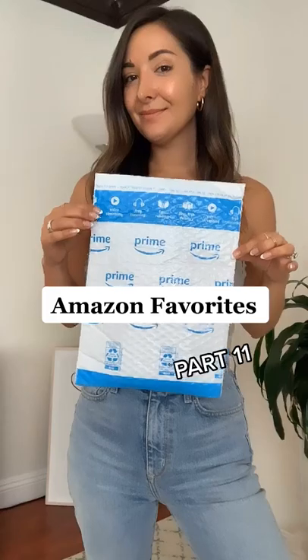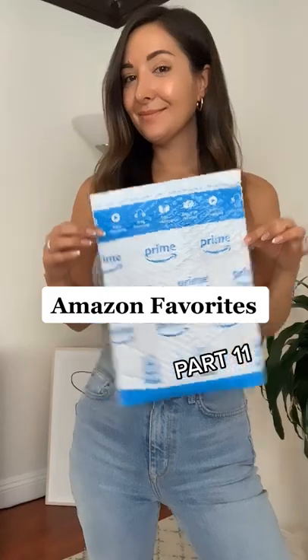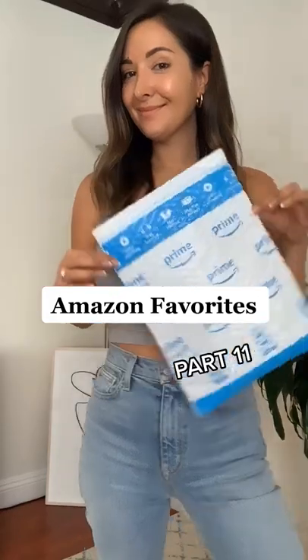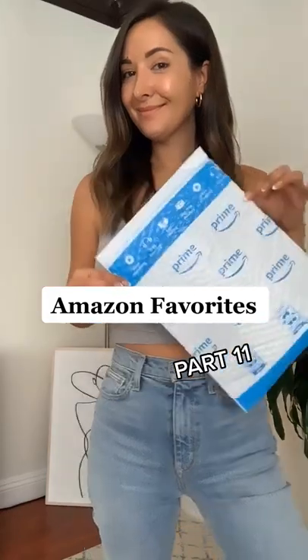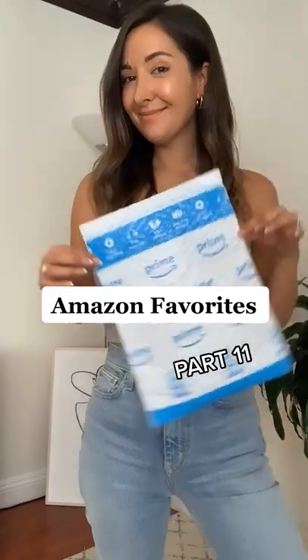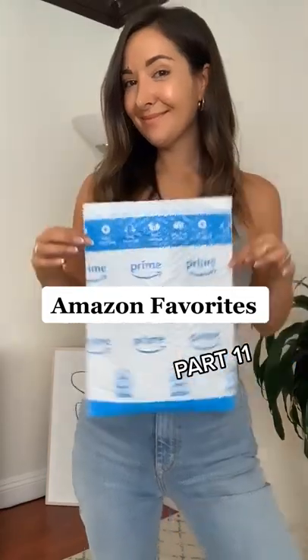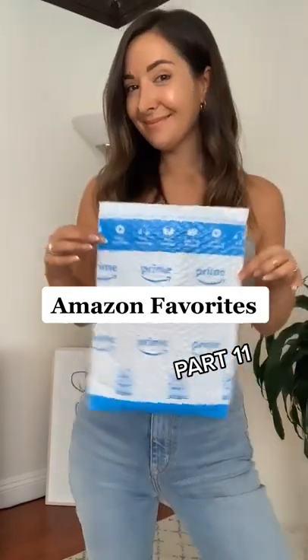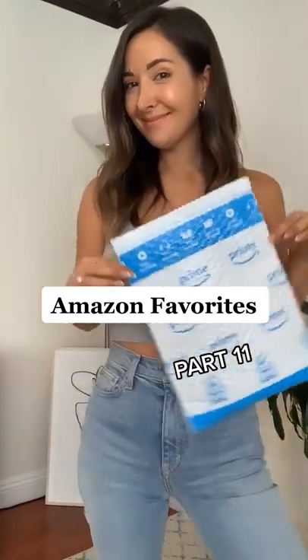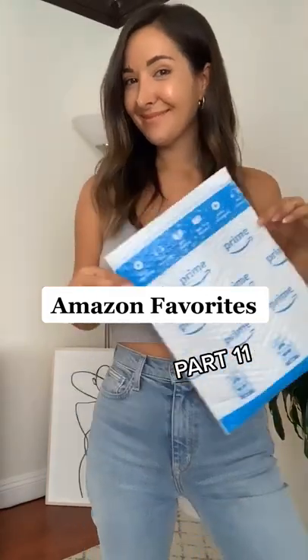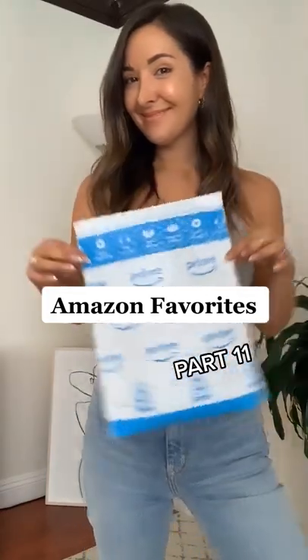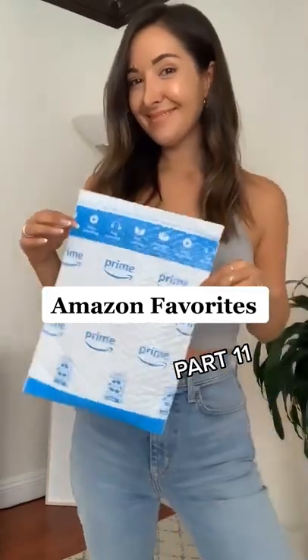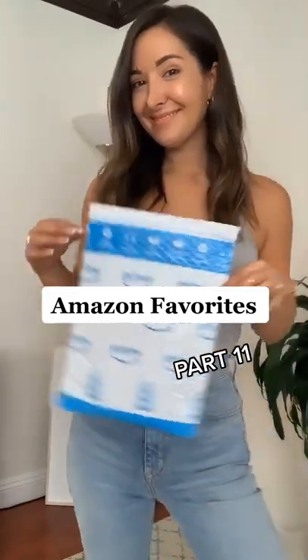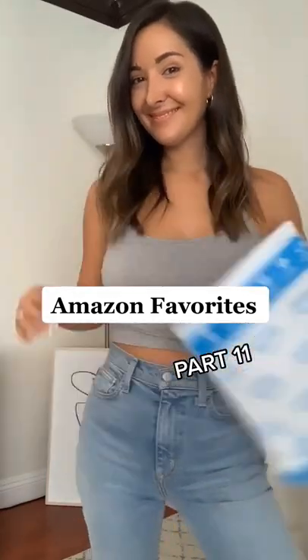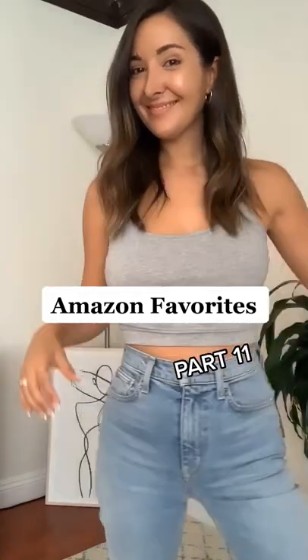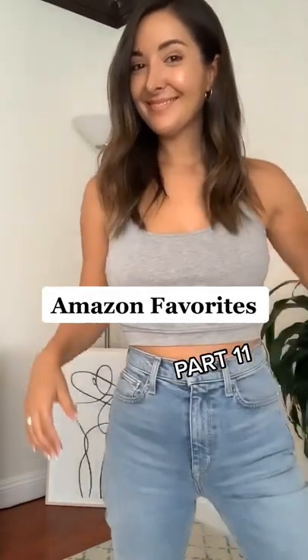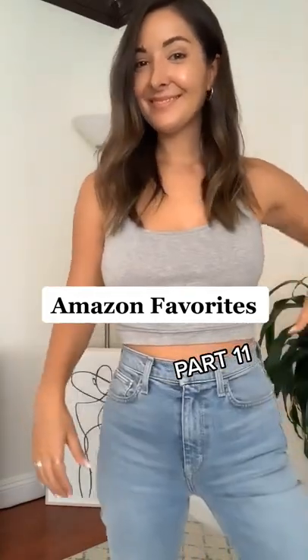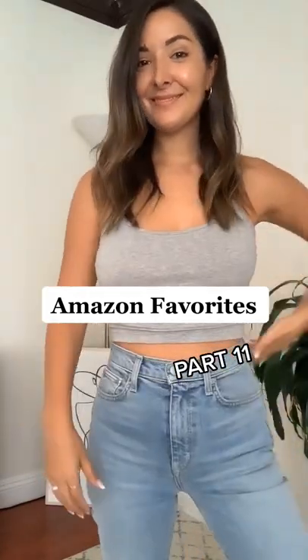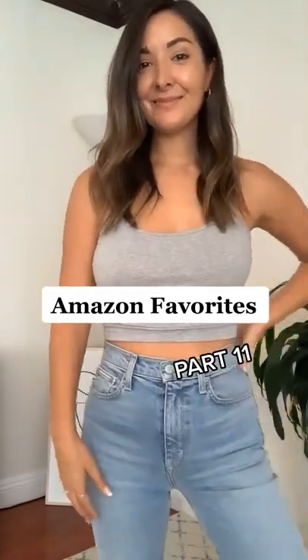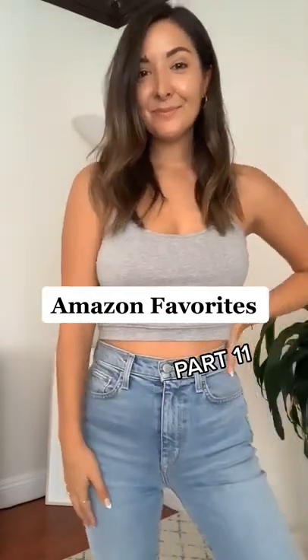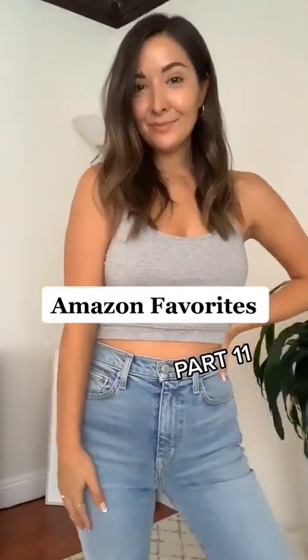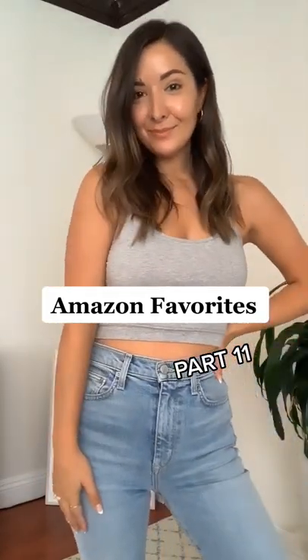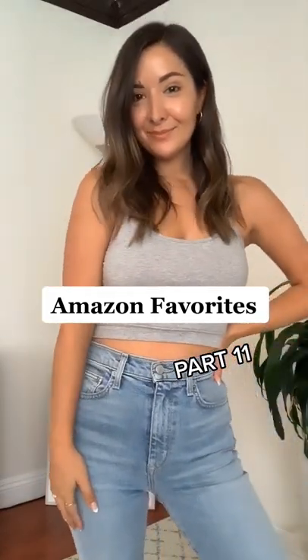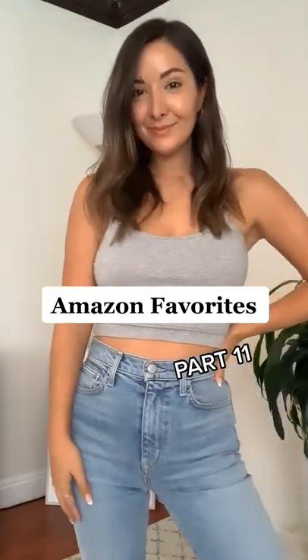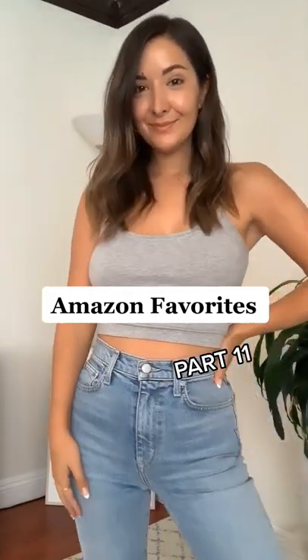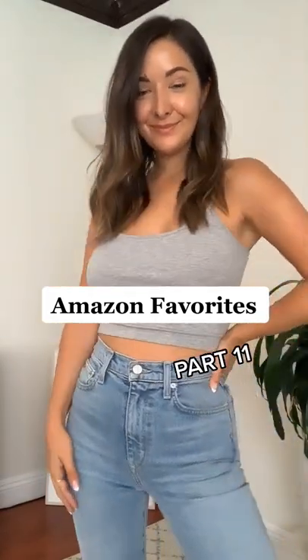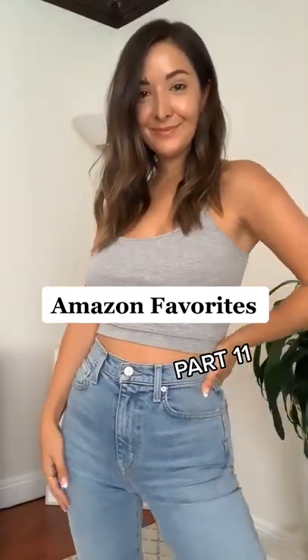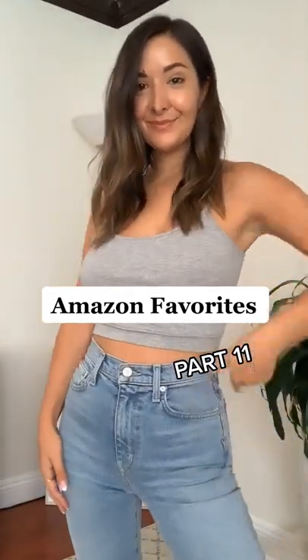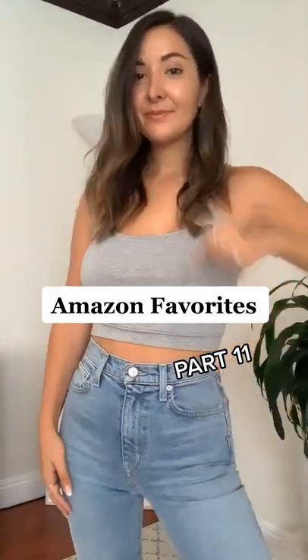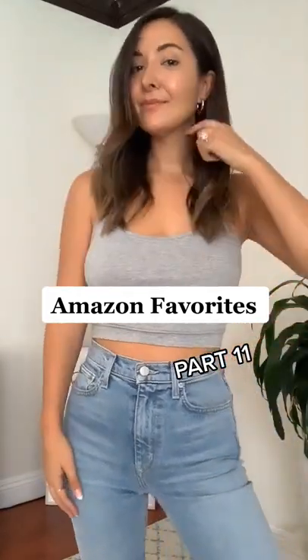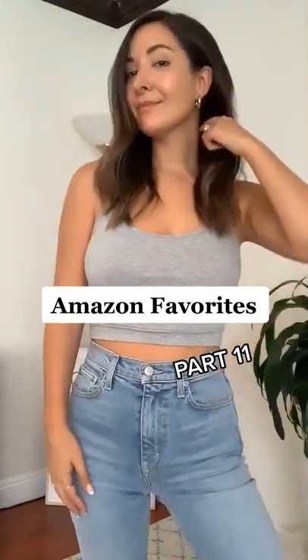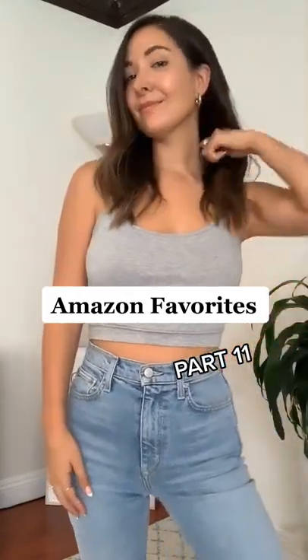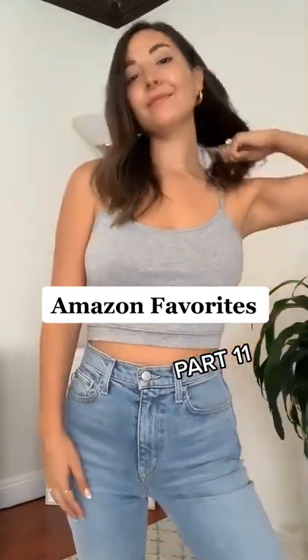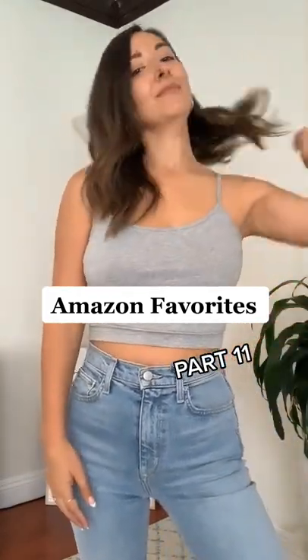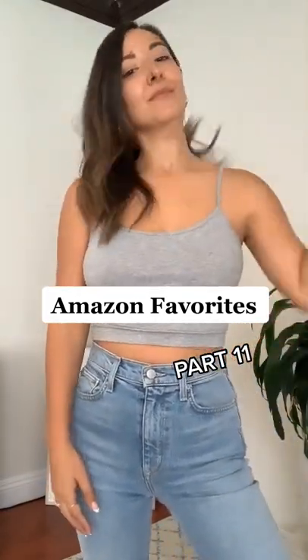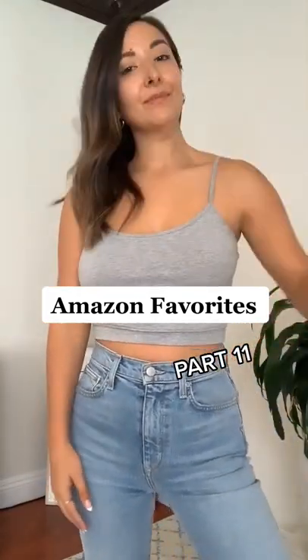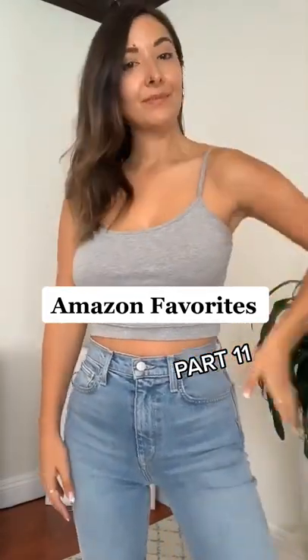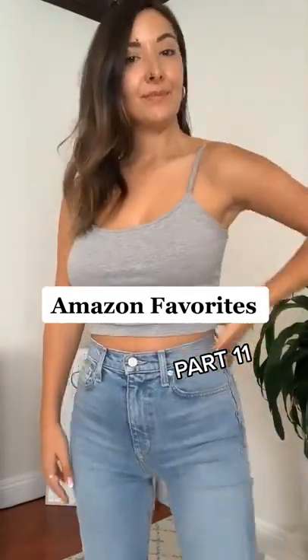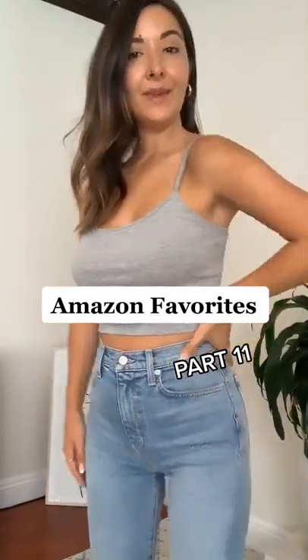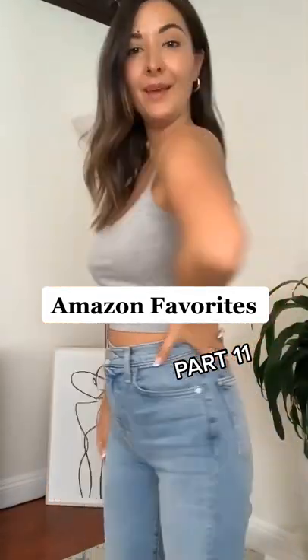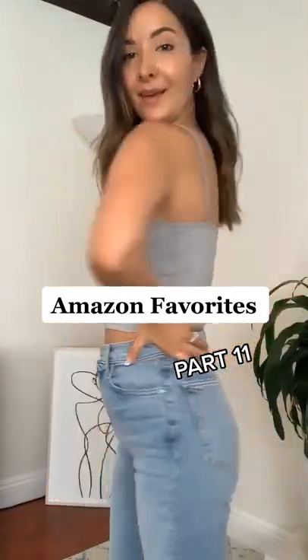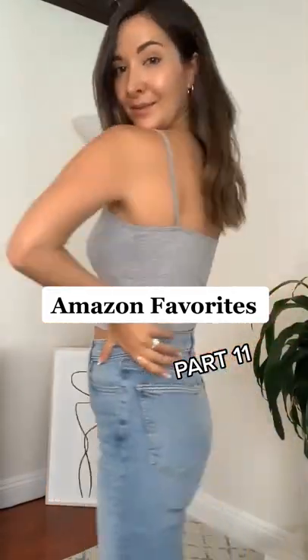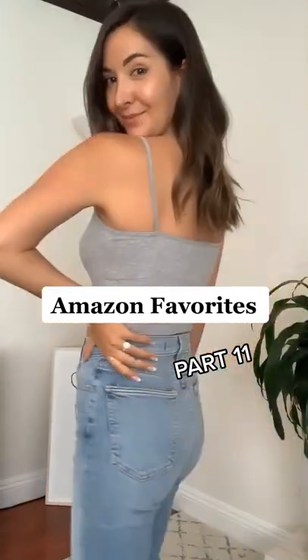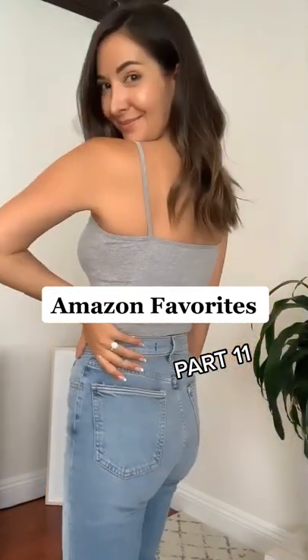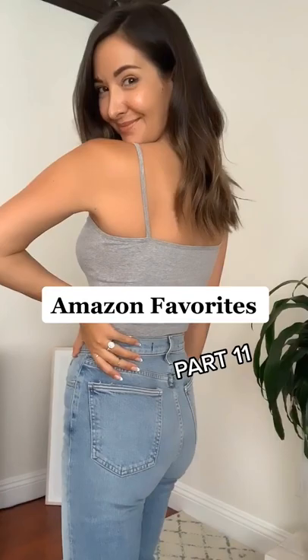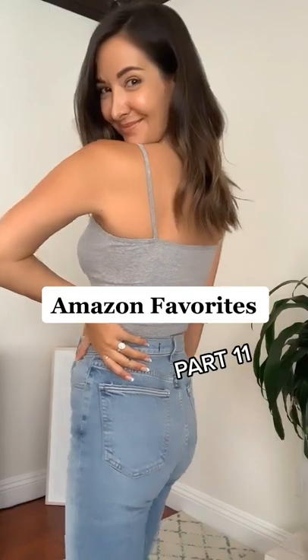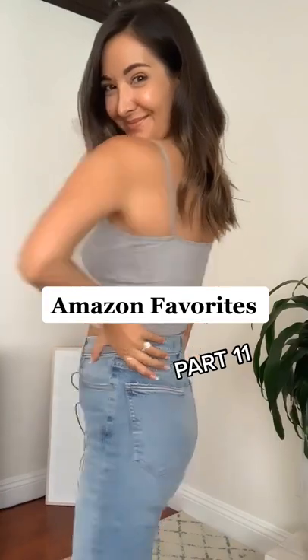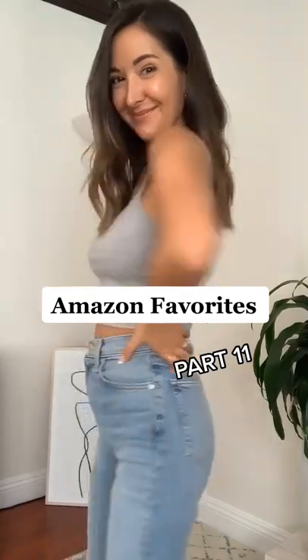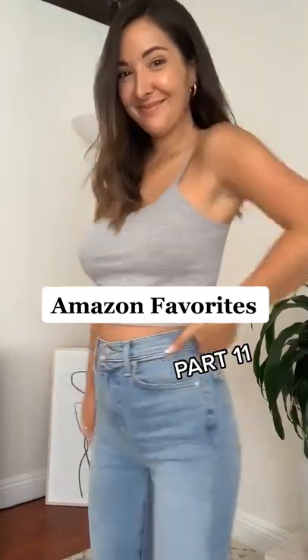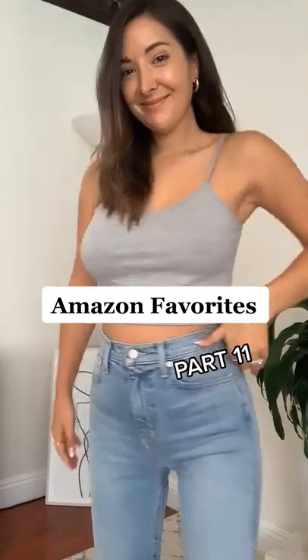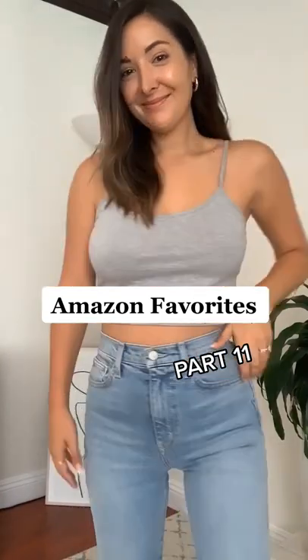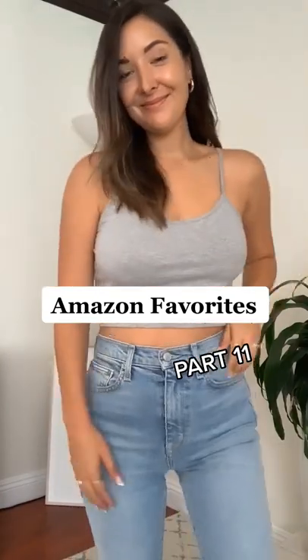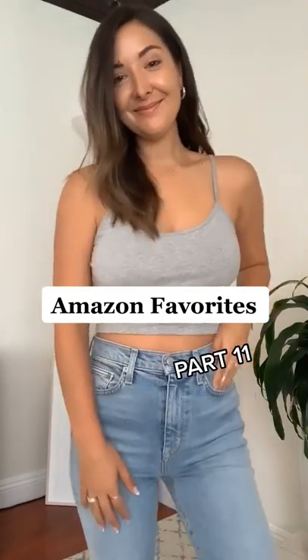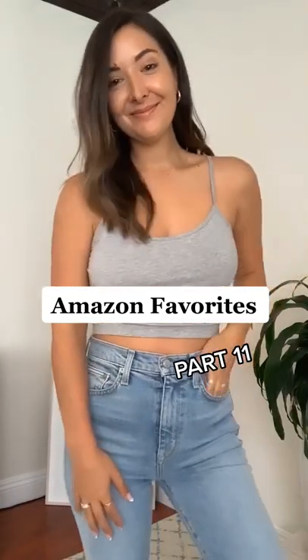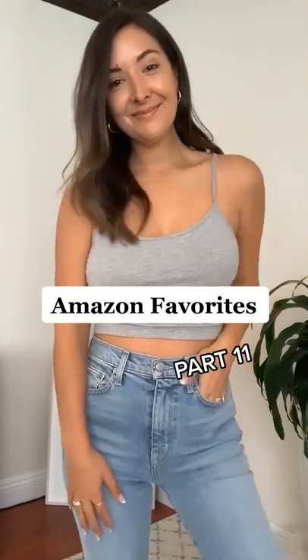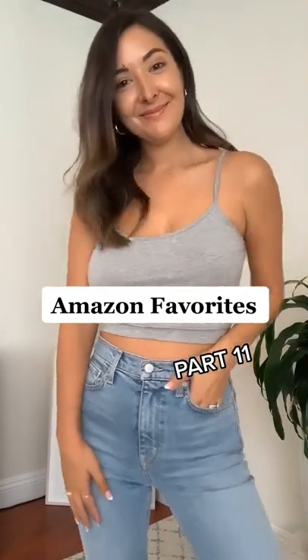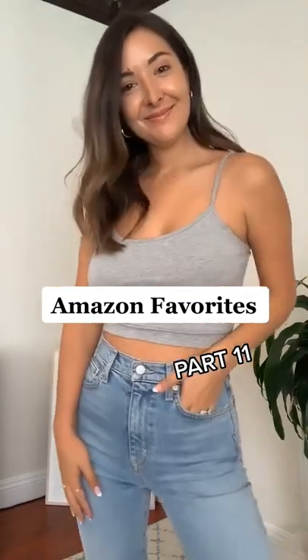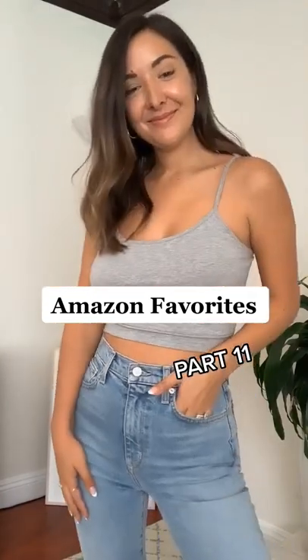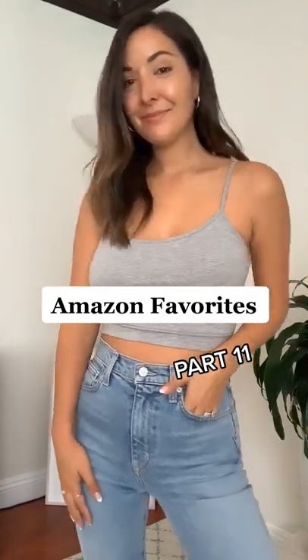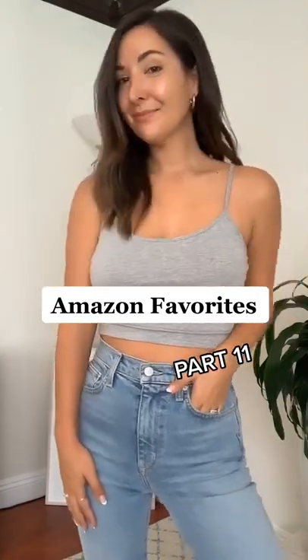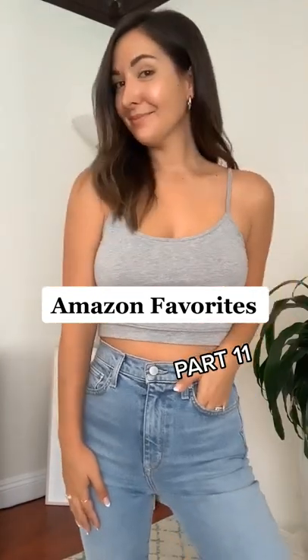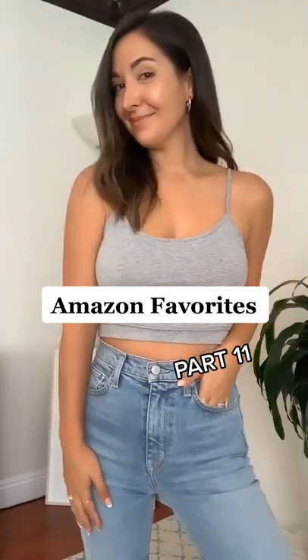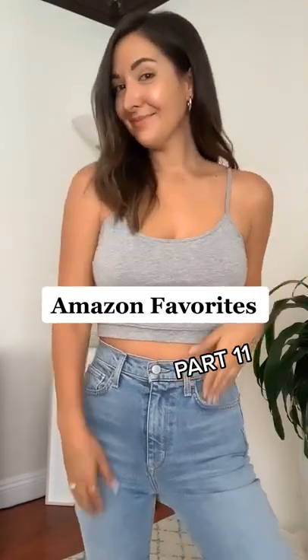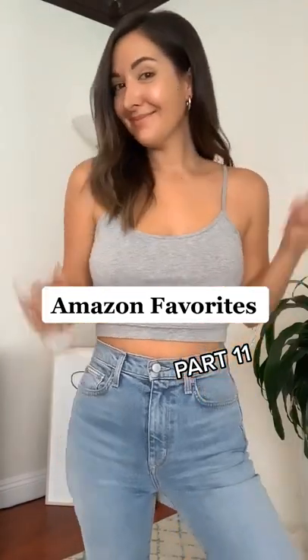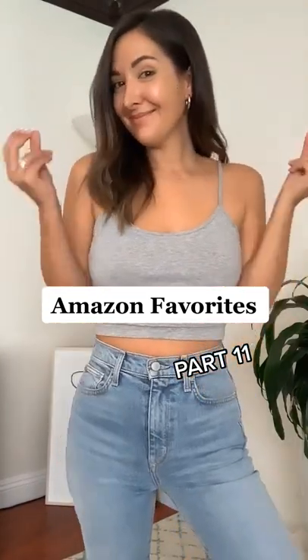Amazon favorites part 11. The spaghetti strap tank is amazing. The fit is great. It's the perfect length and you get three different colors for $20.